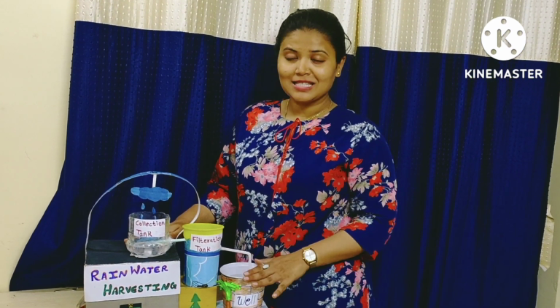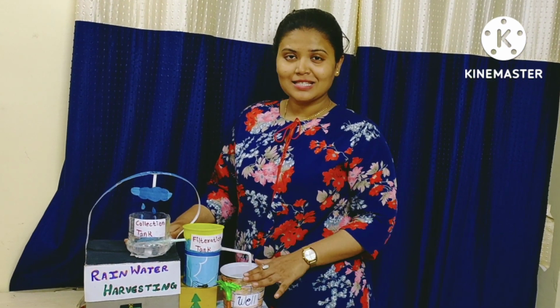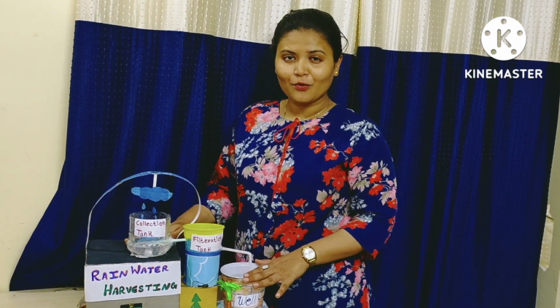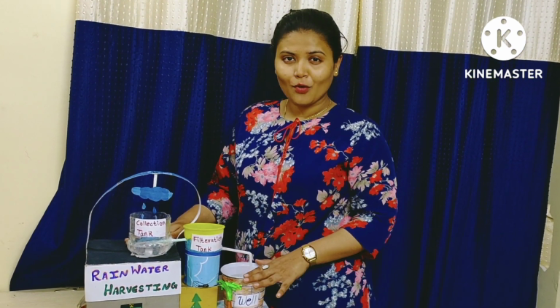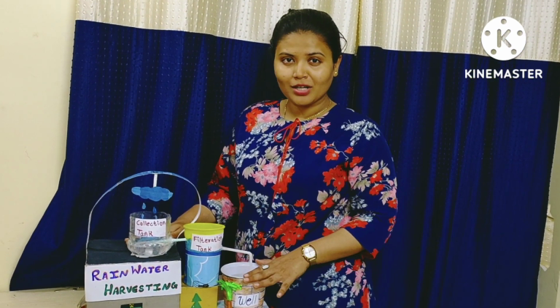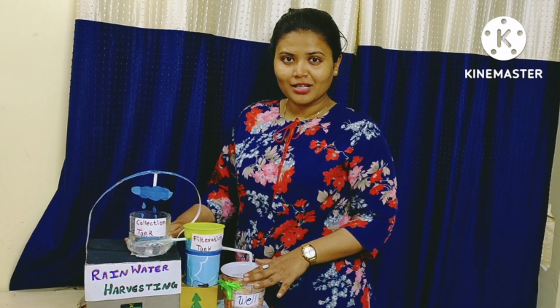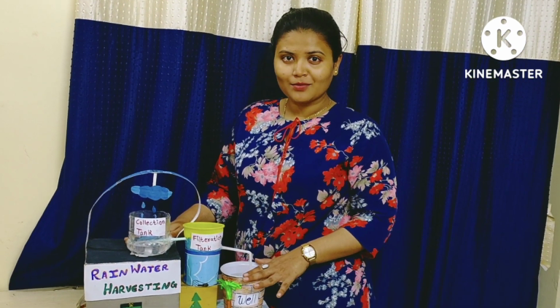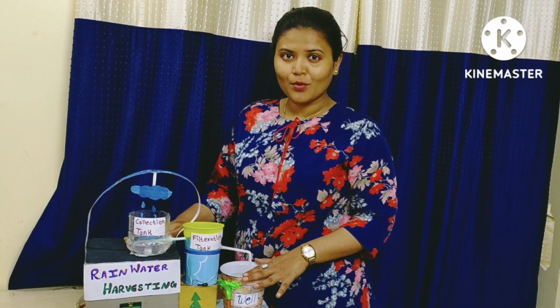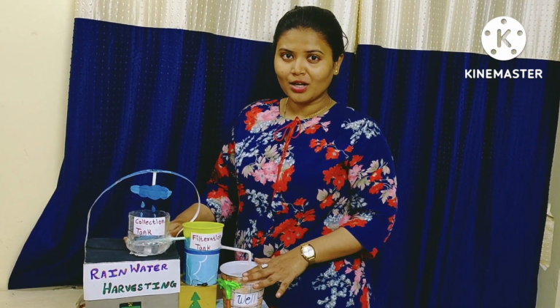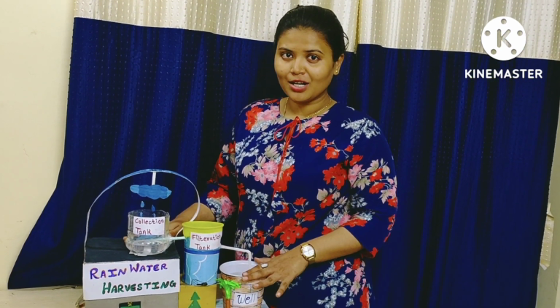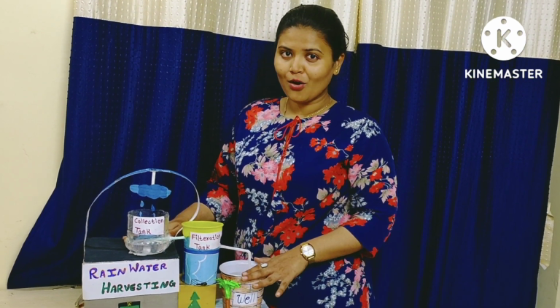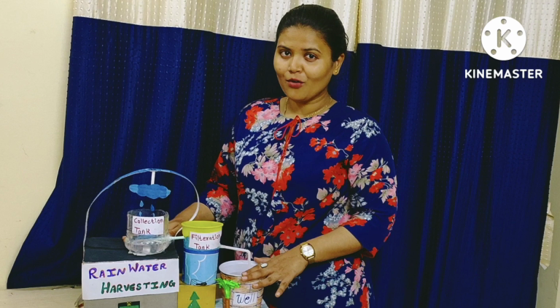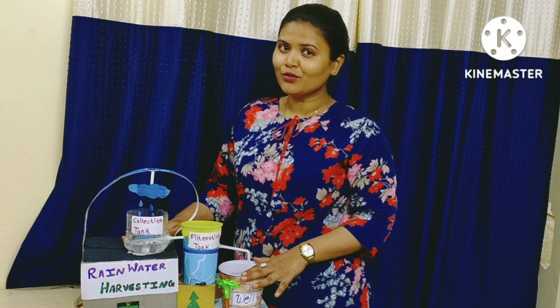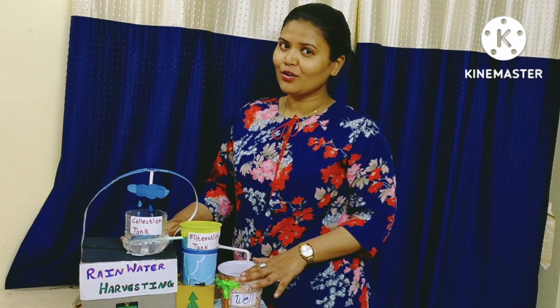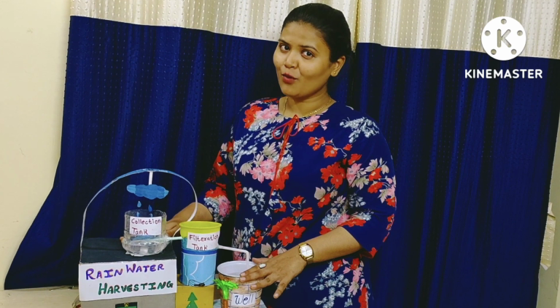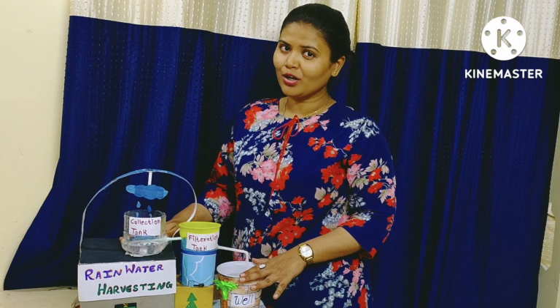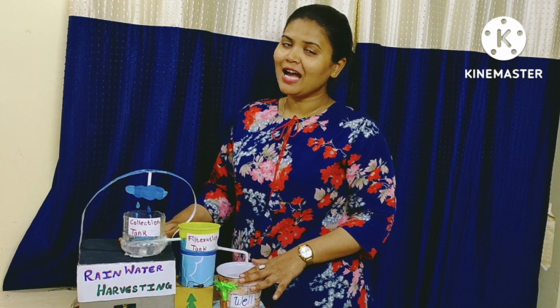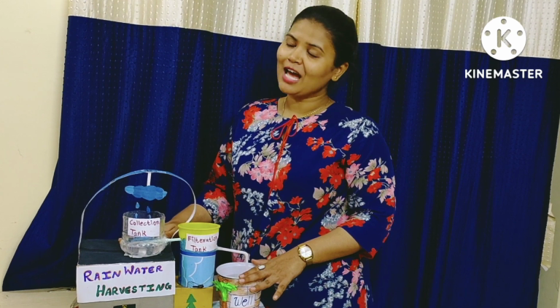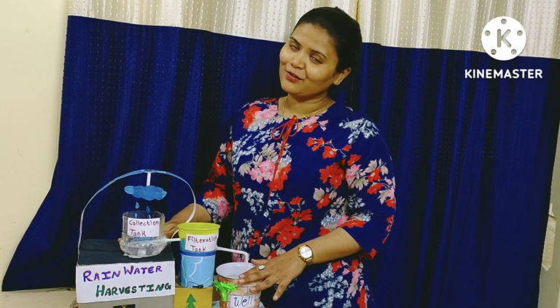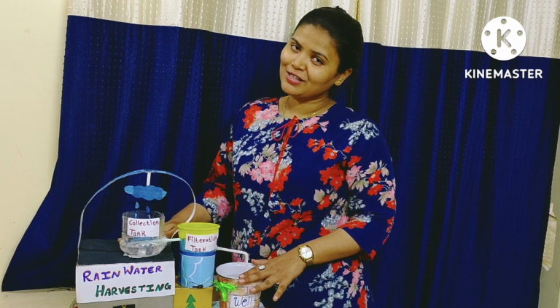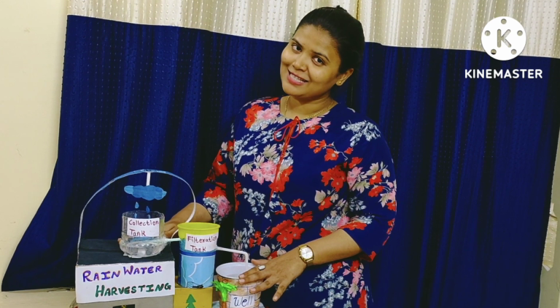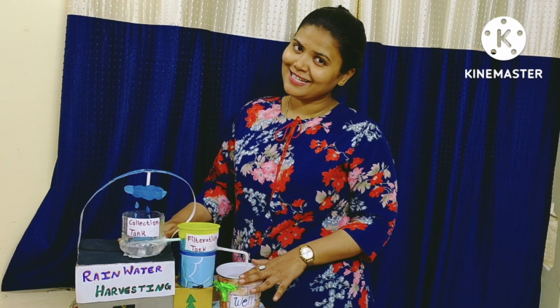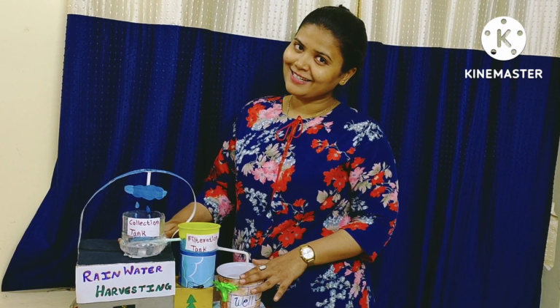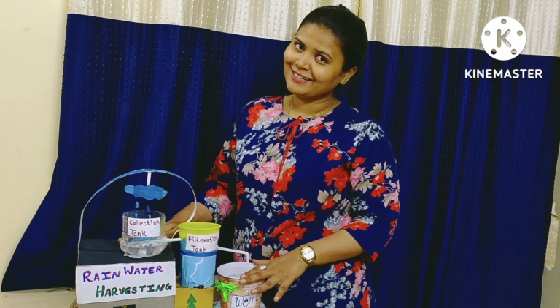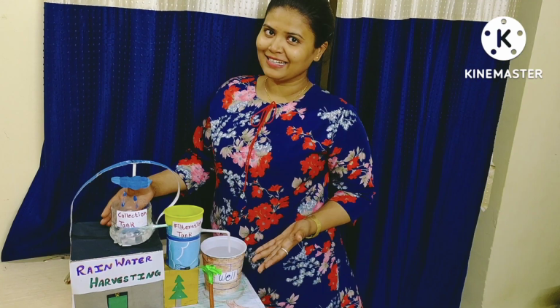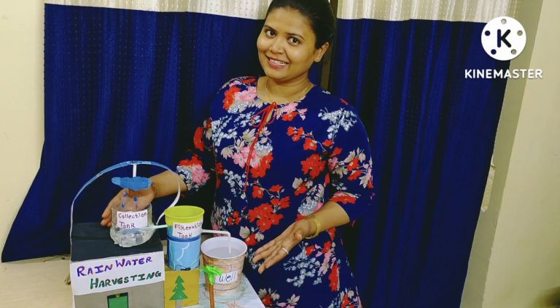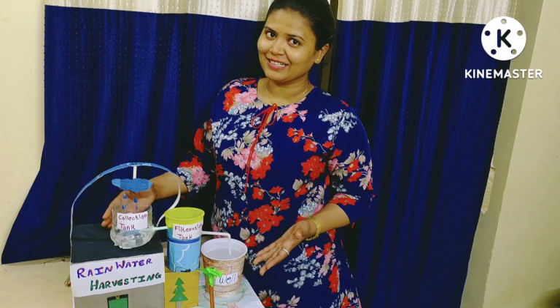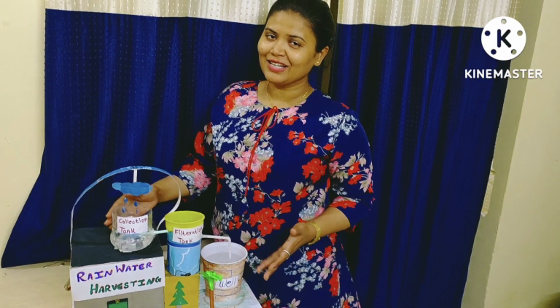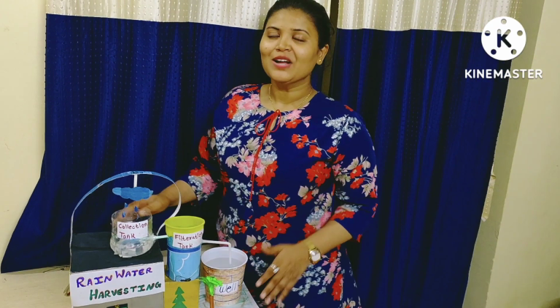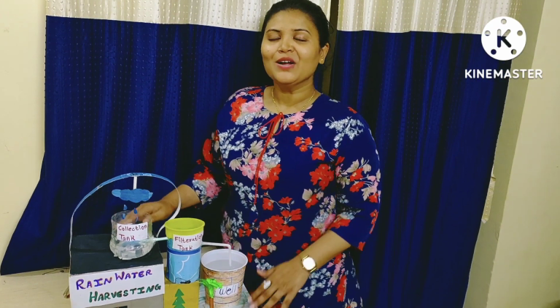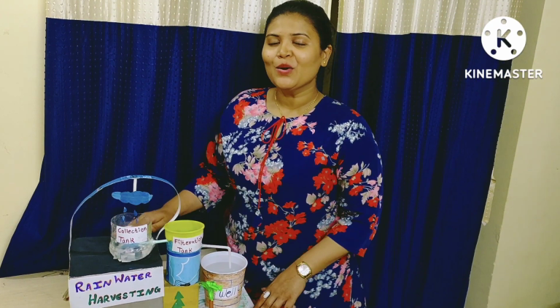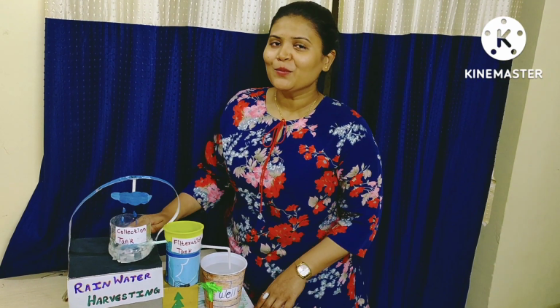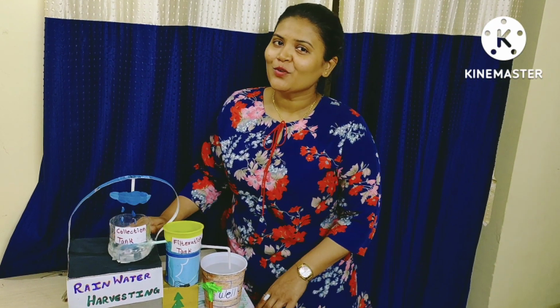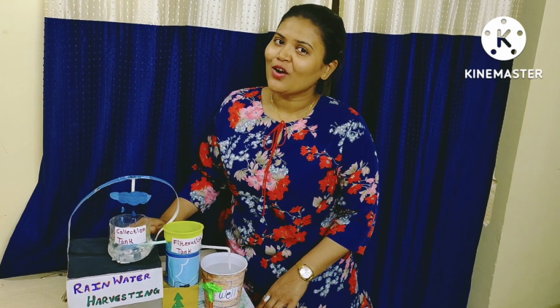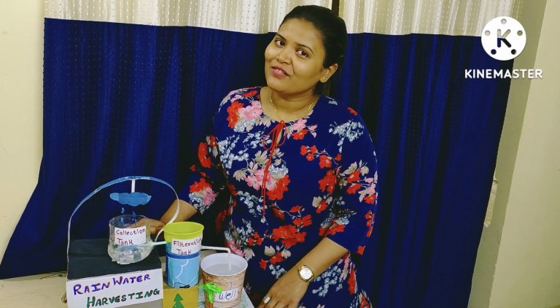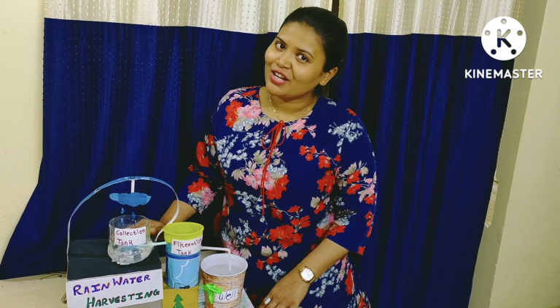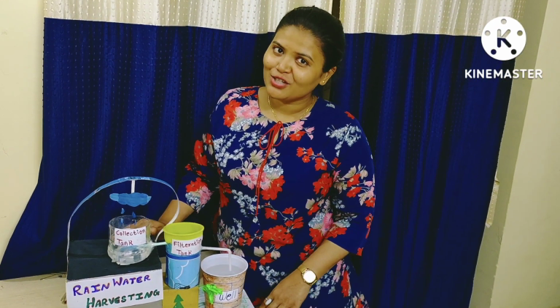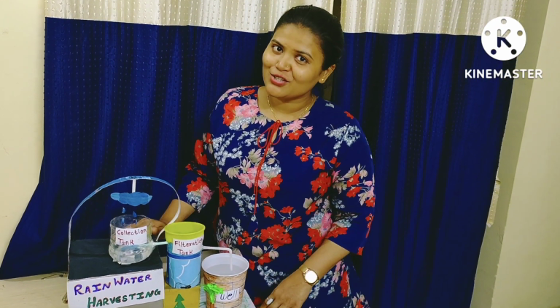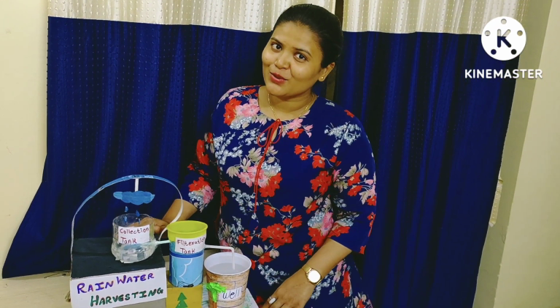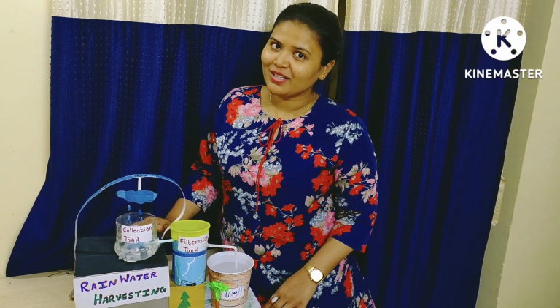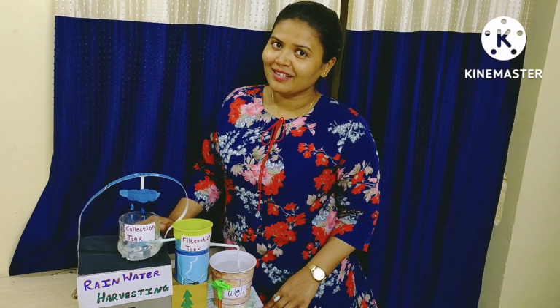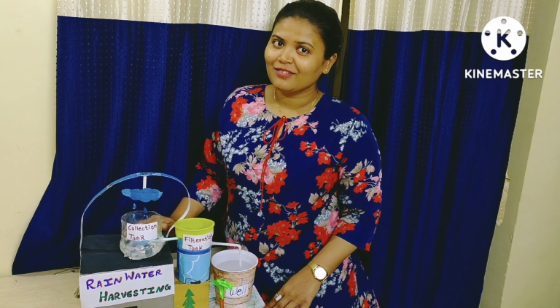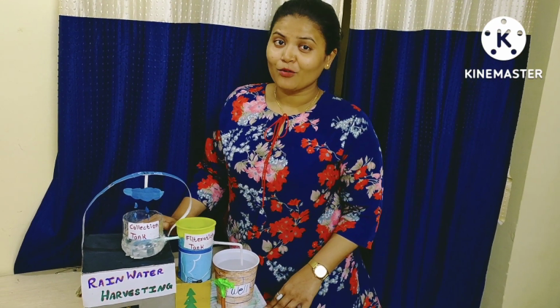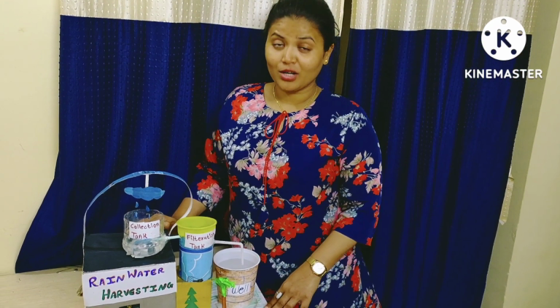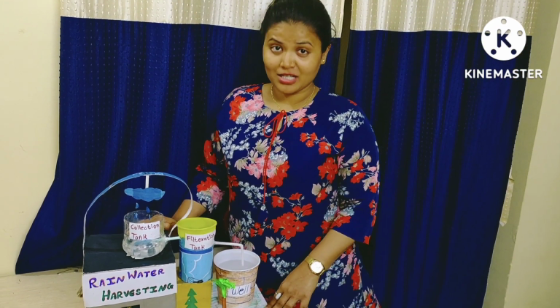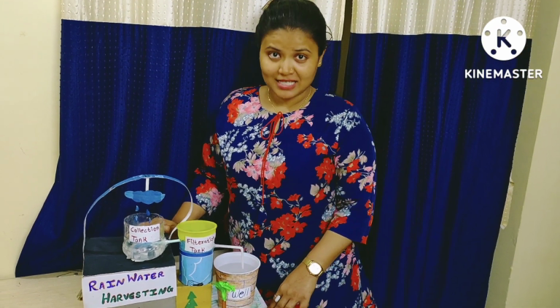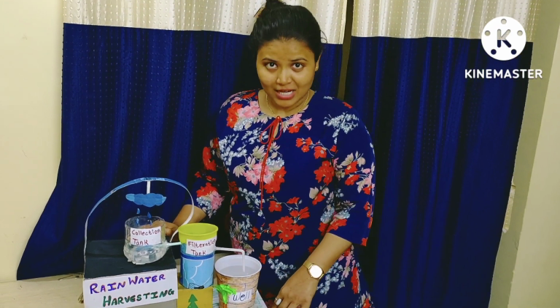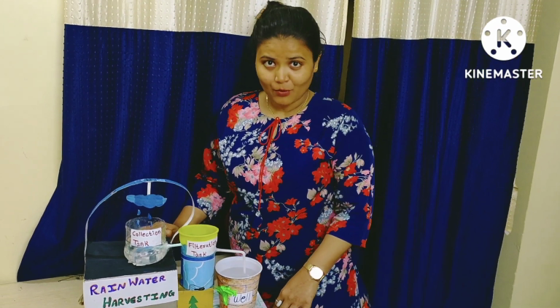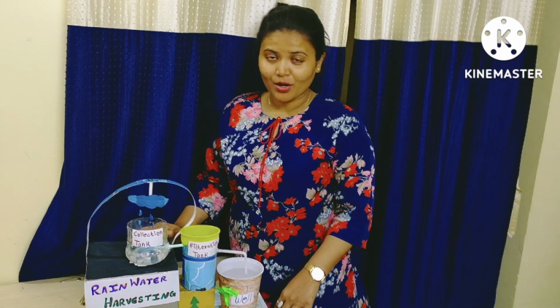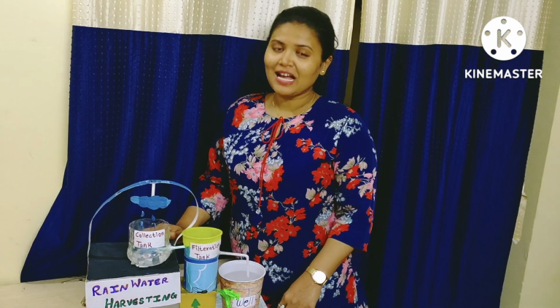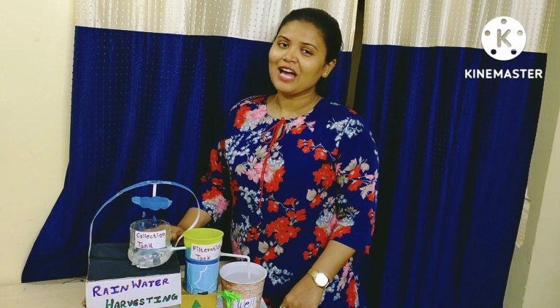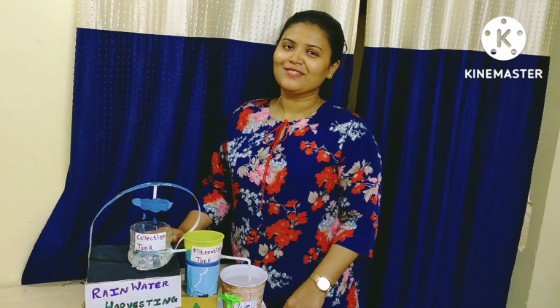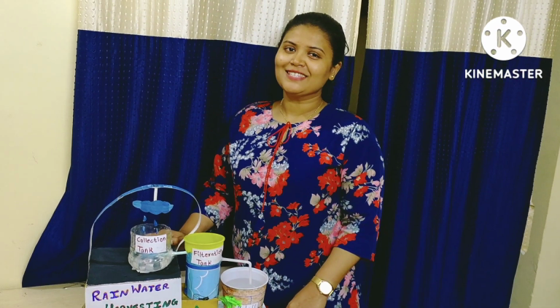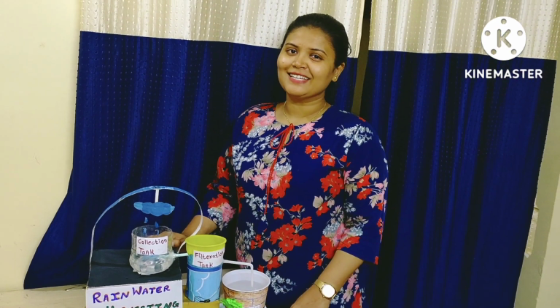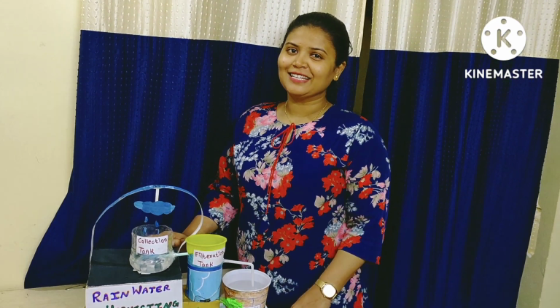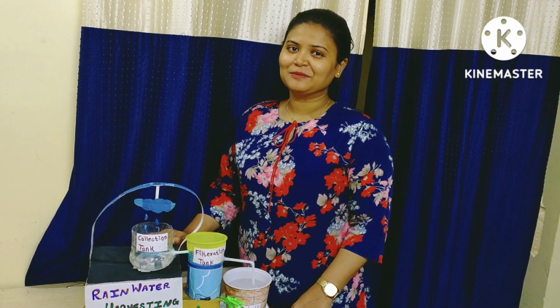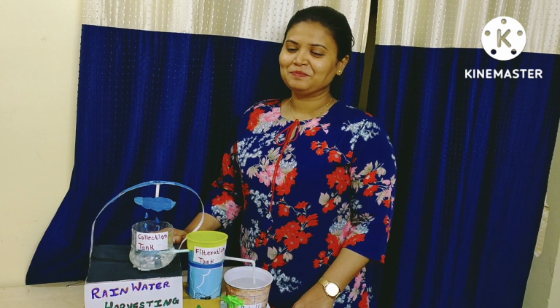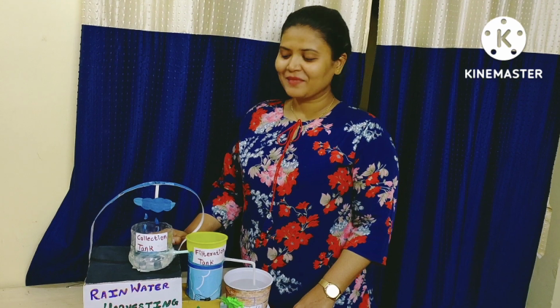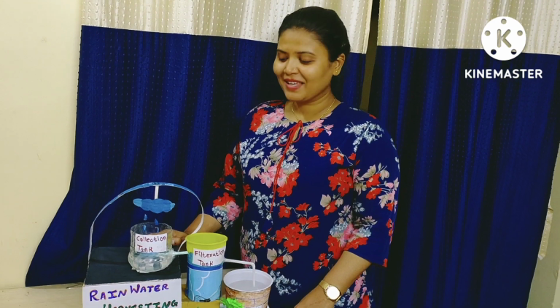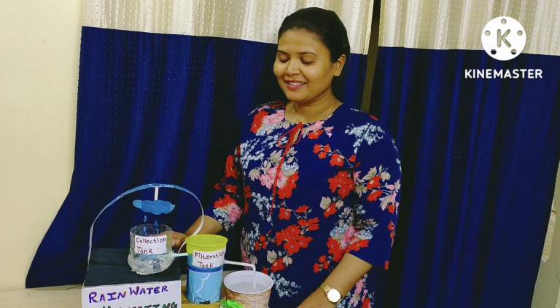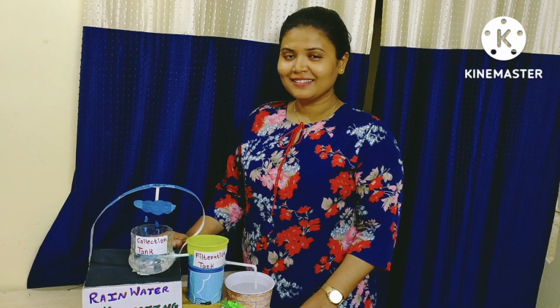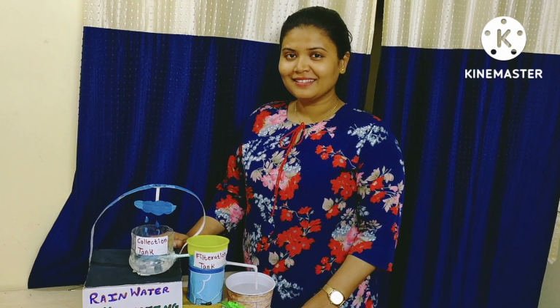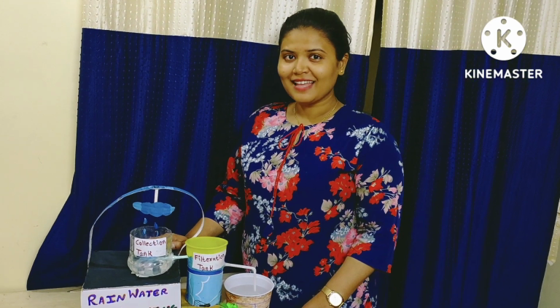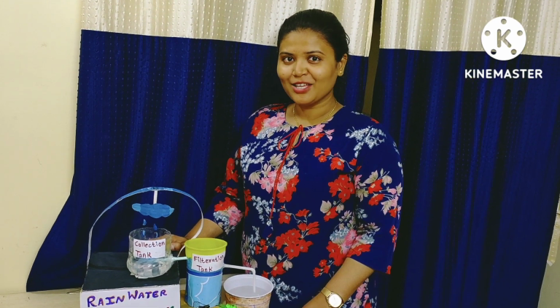This is the working model of rainwater harvesting. Hope you have understood what is rainwater harvesting. Thank you.